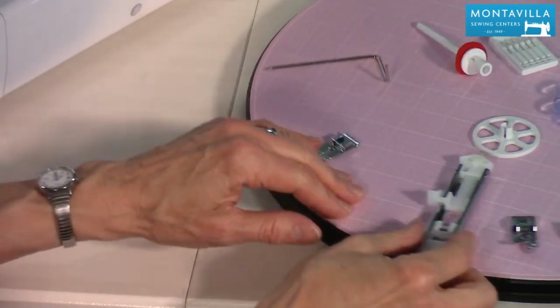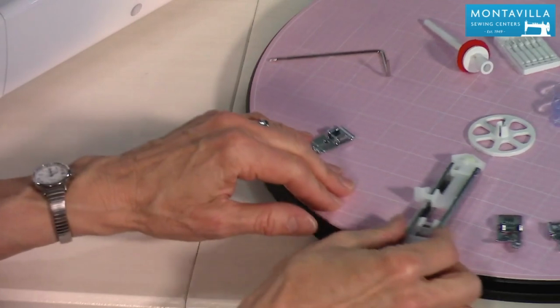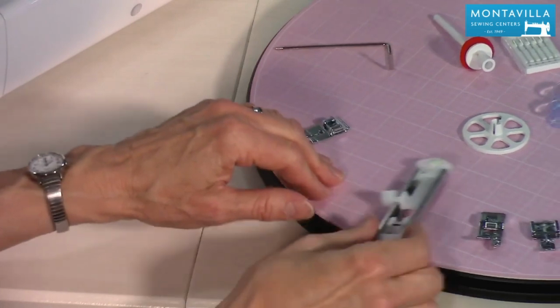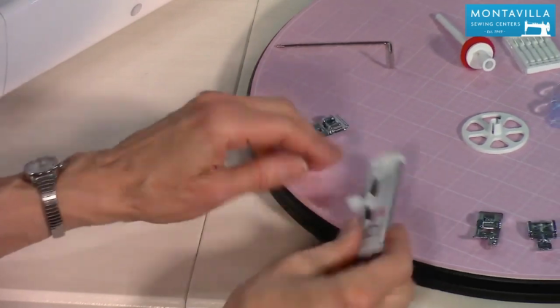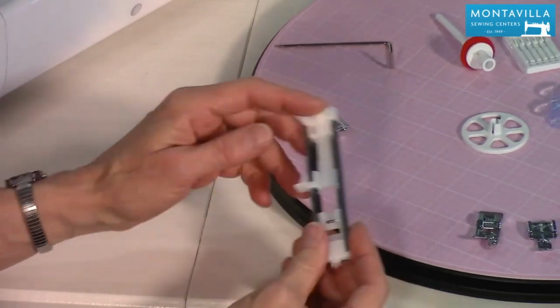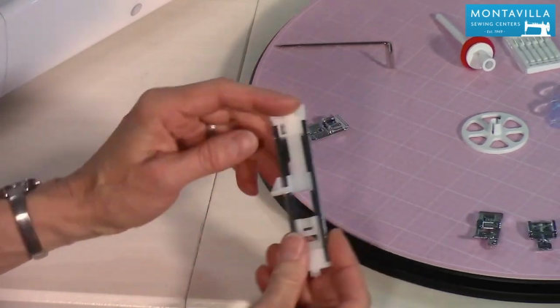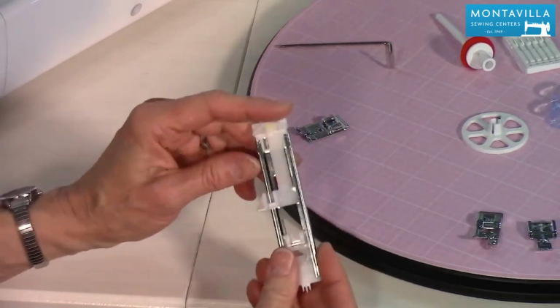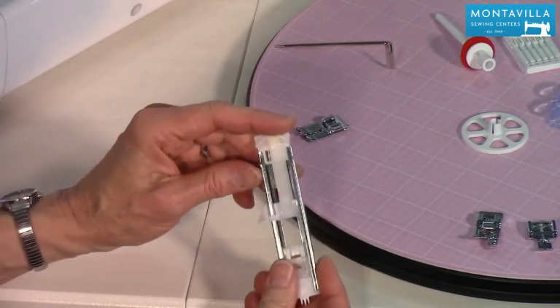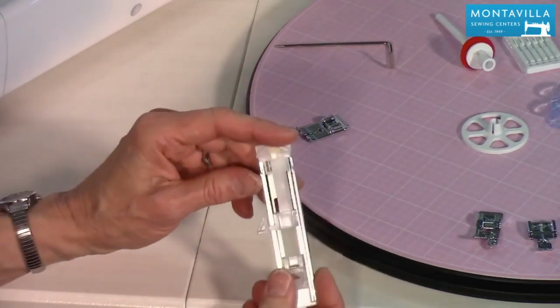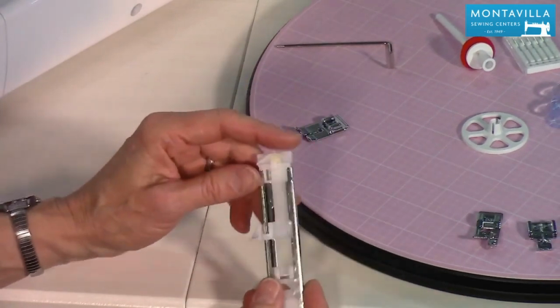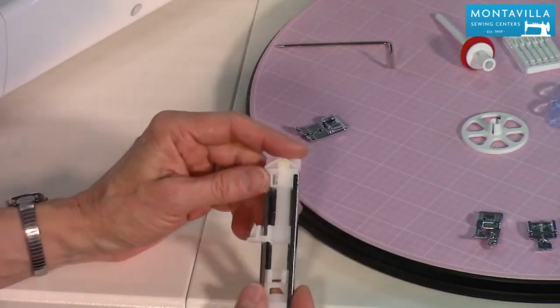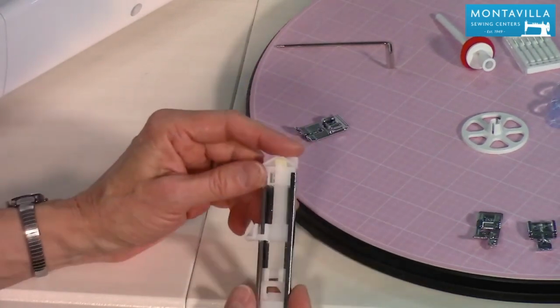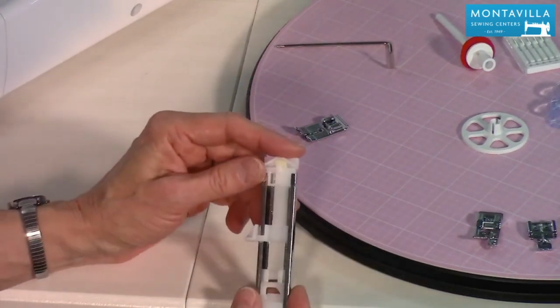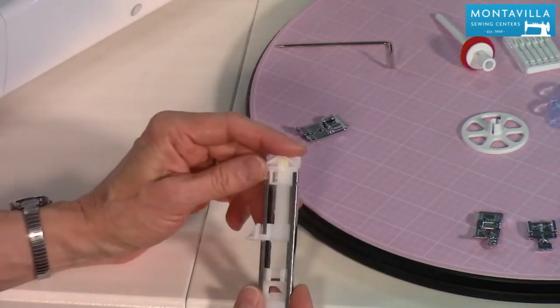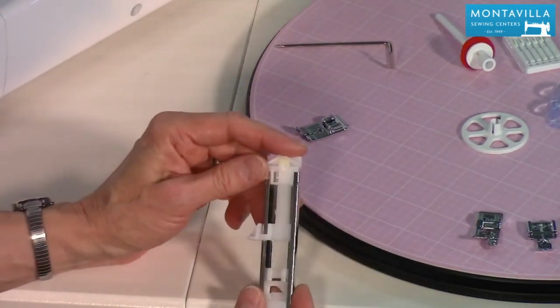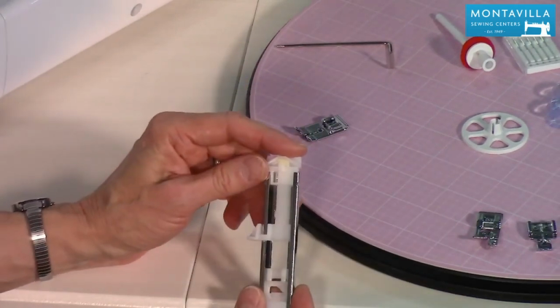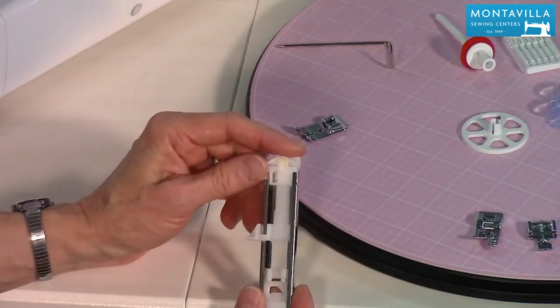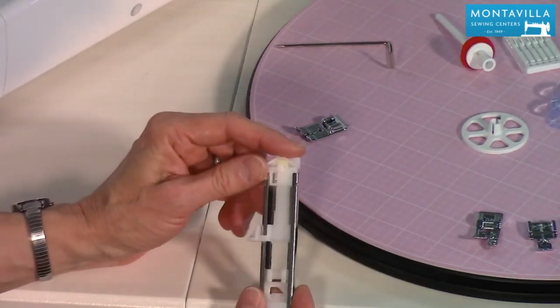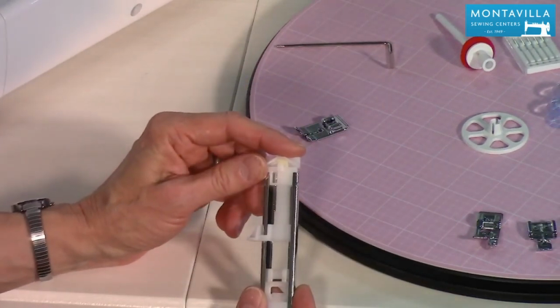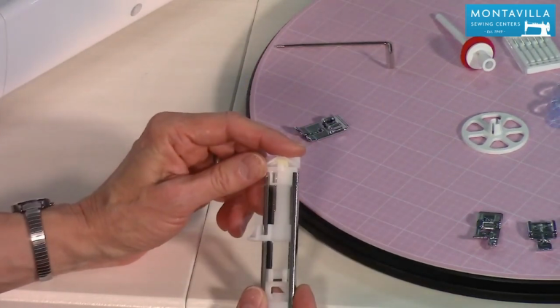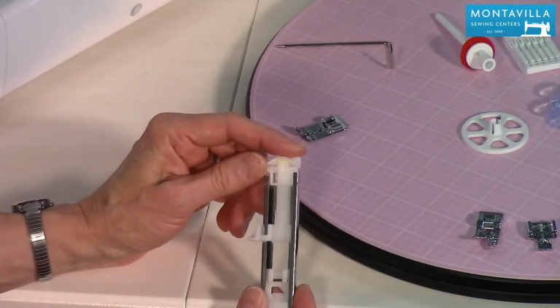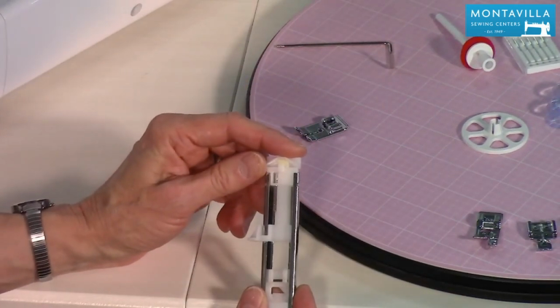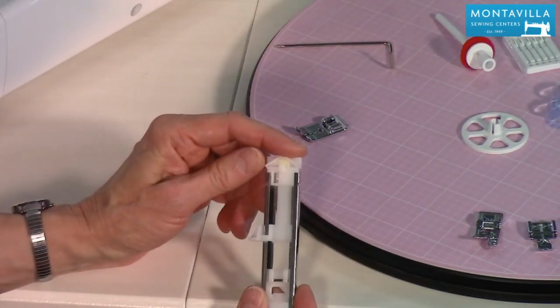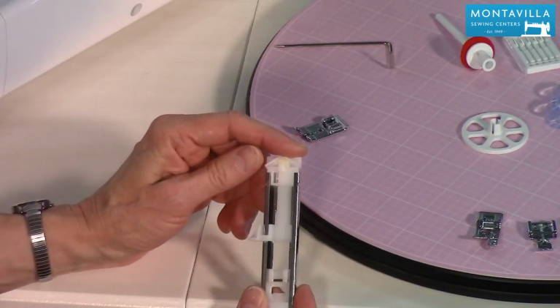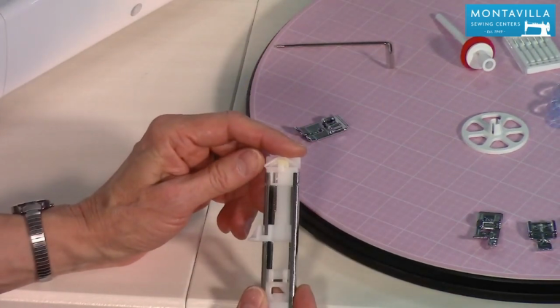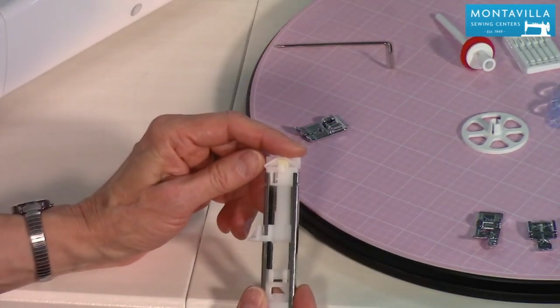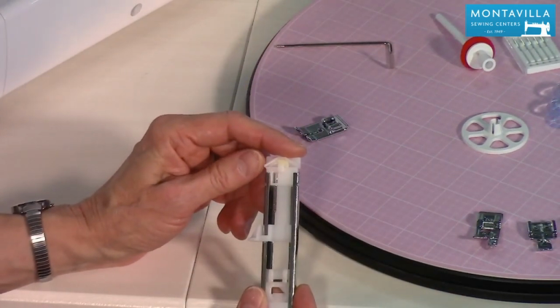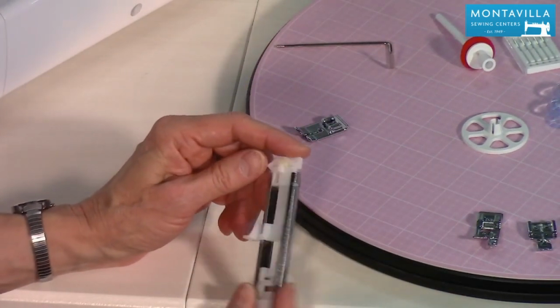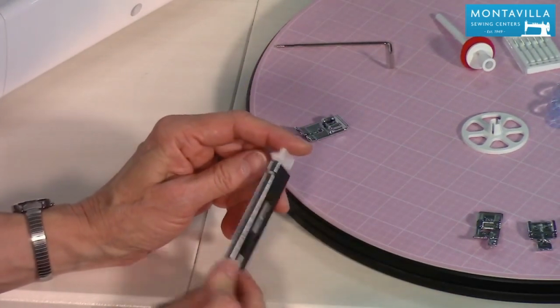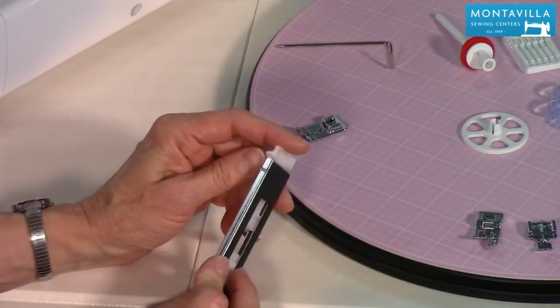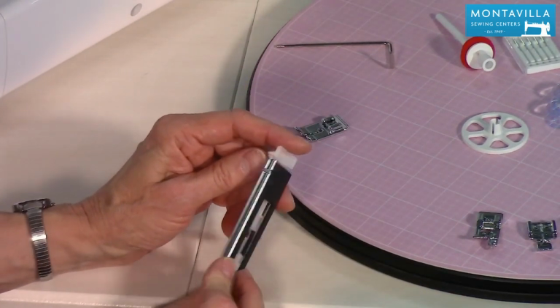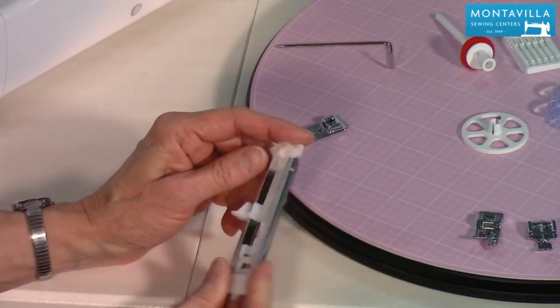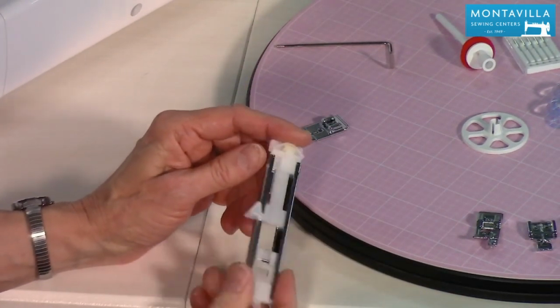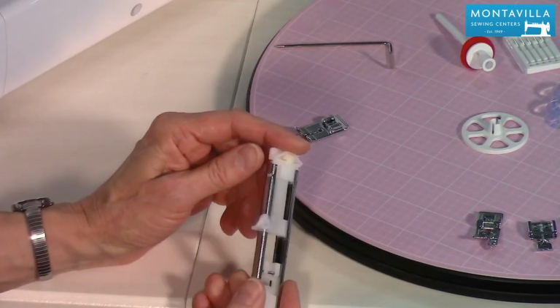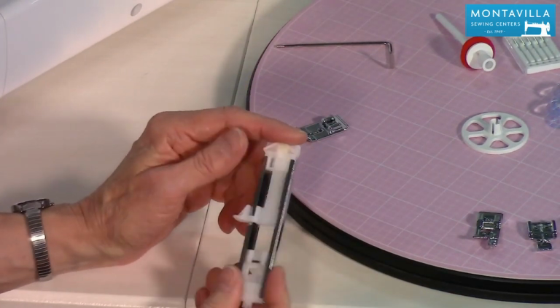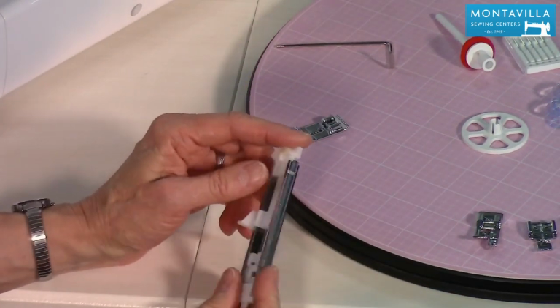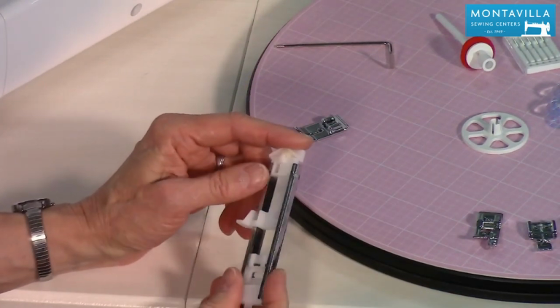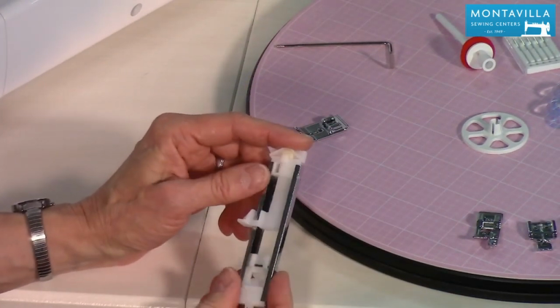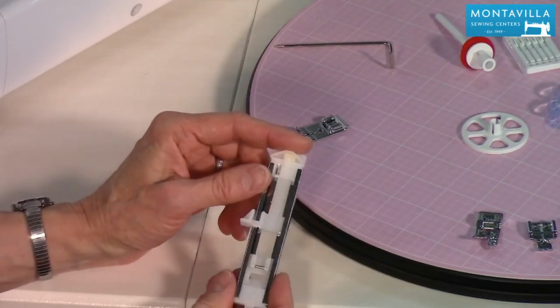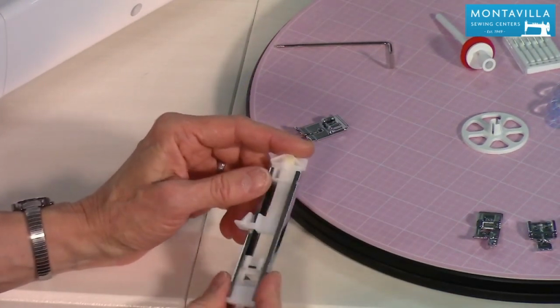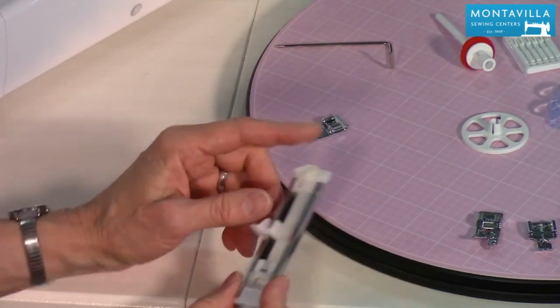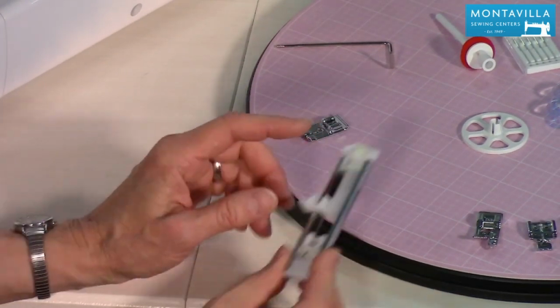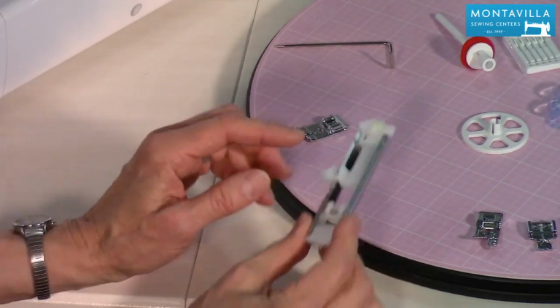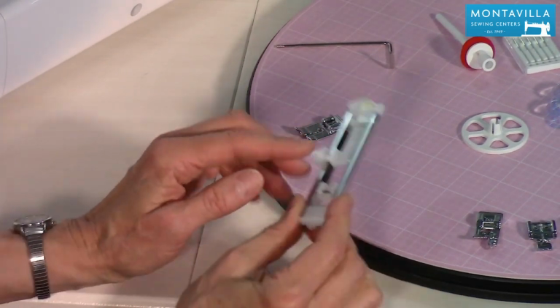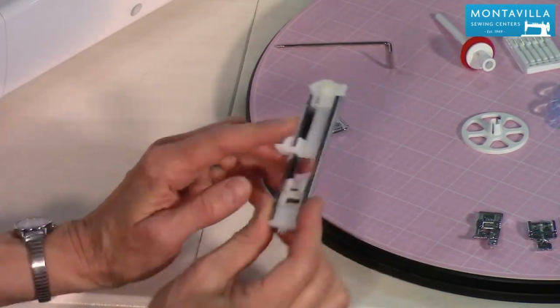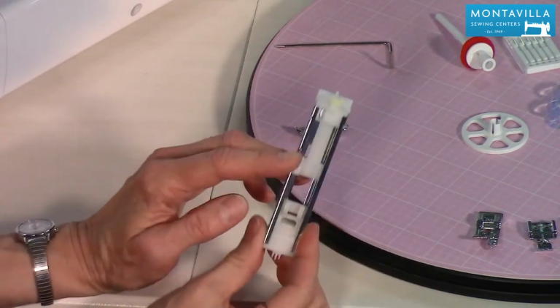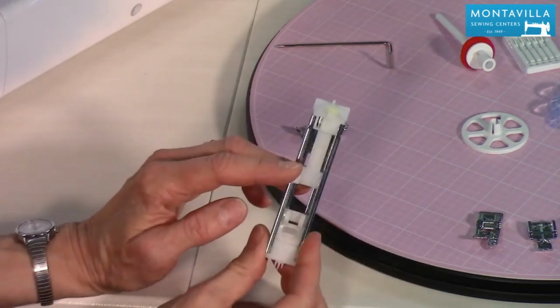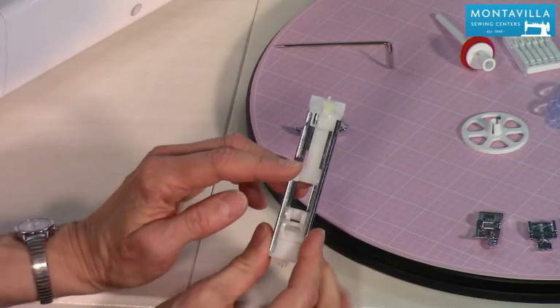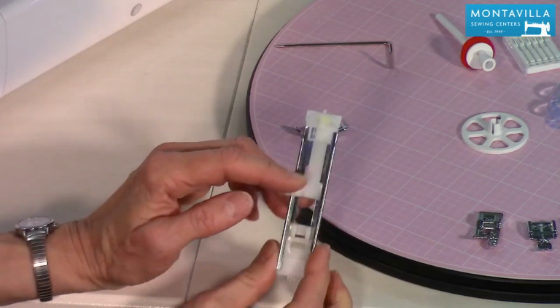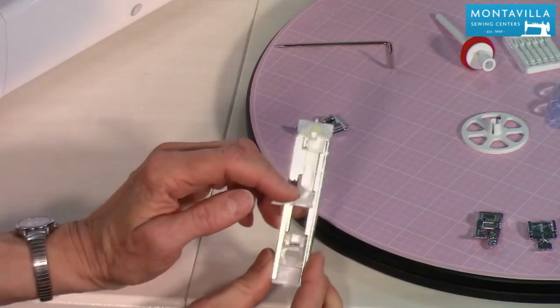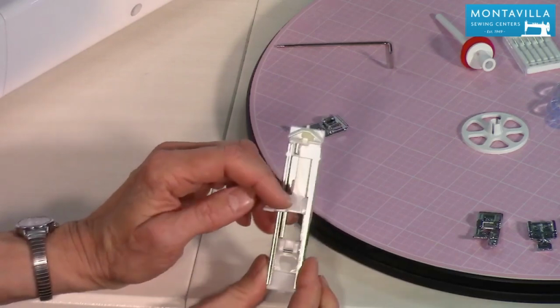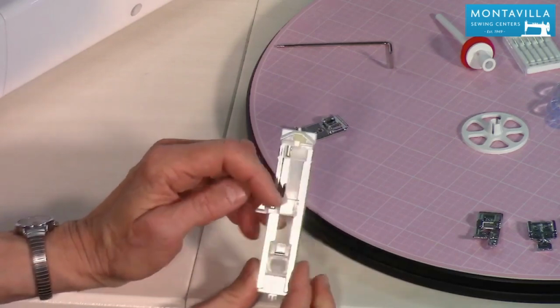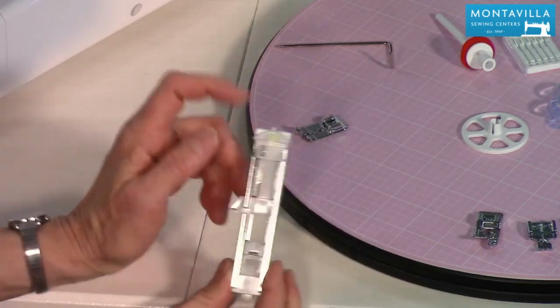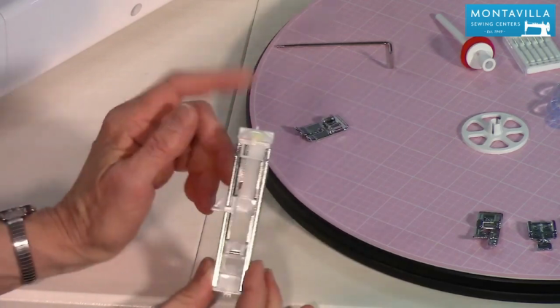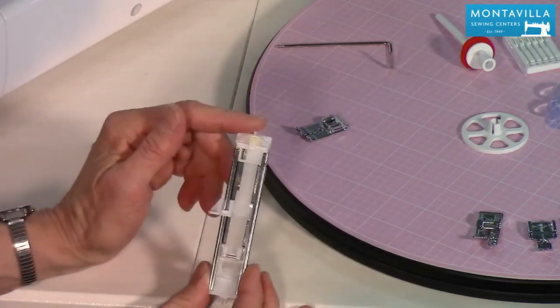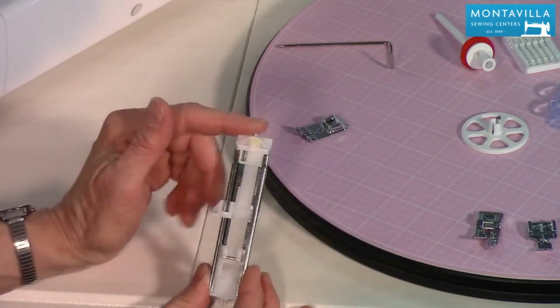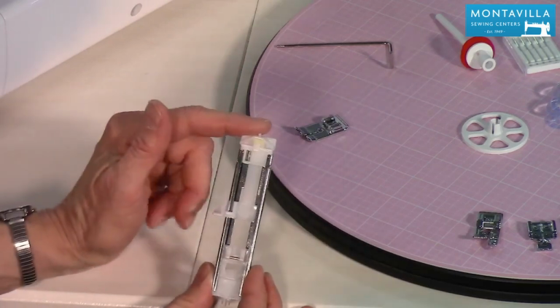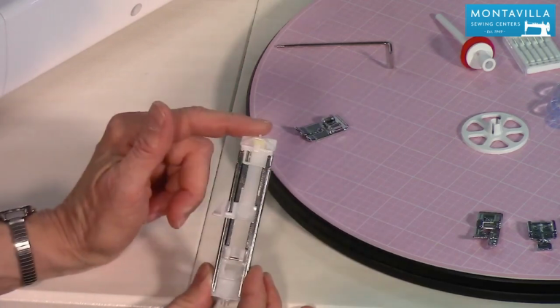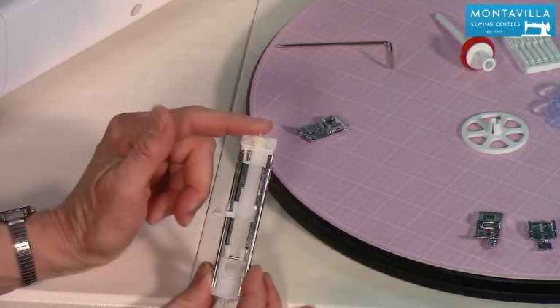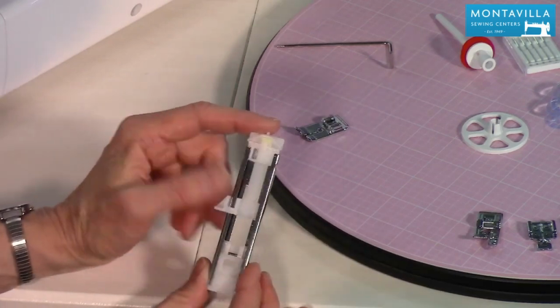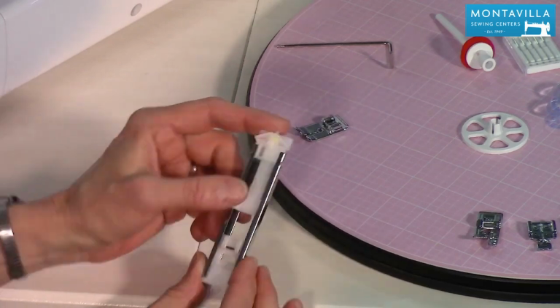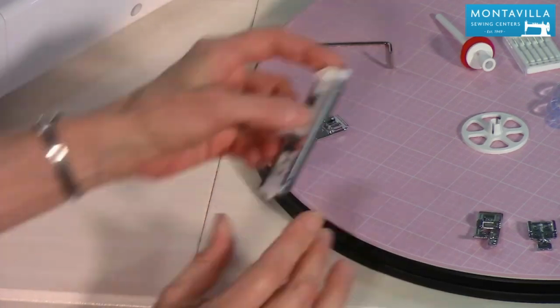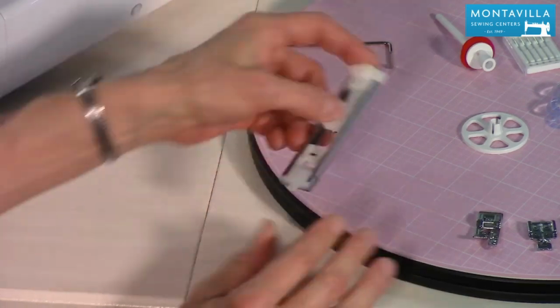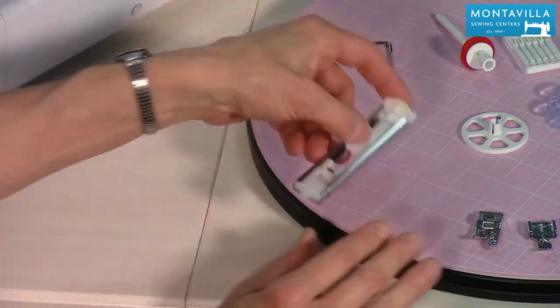For buttonholes, this machine does make a one-step buttonhole. We have the buttonhole foot for that — I have another video on how to do that.